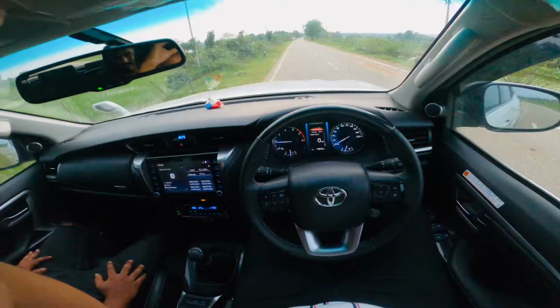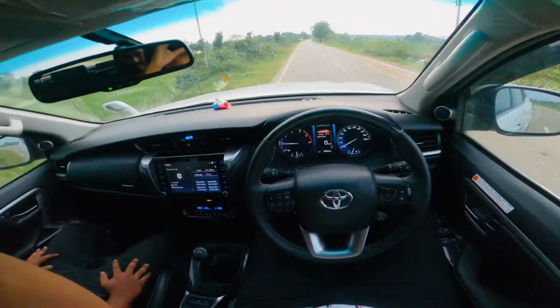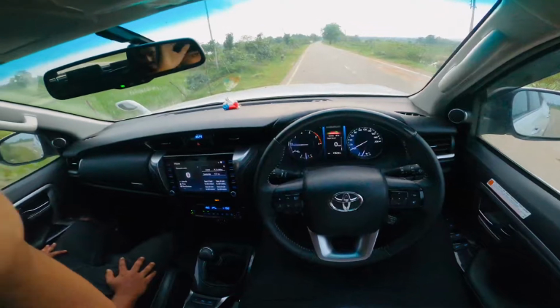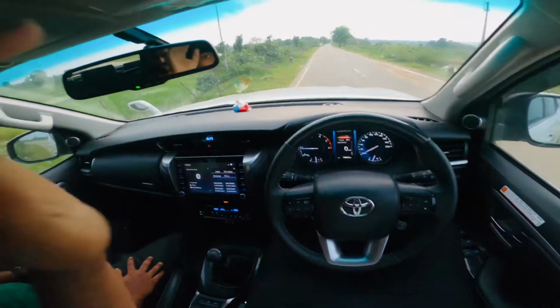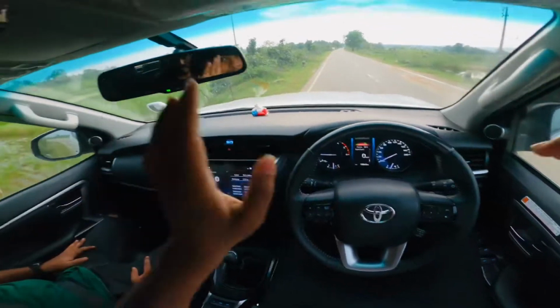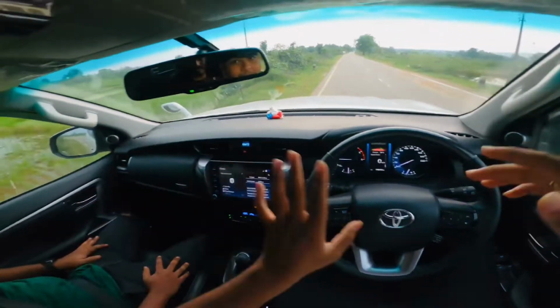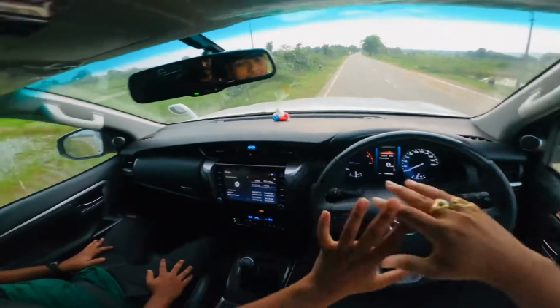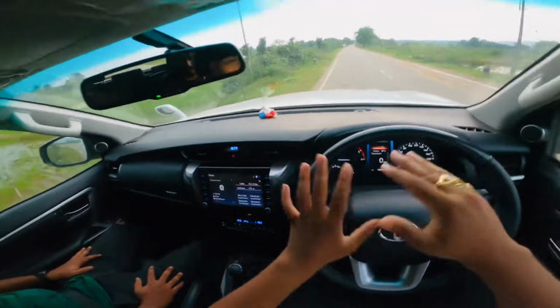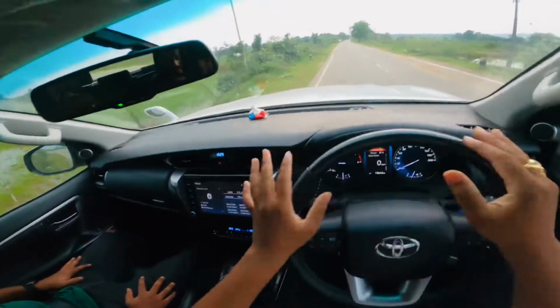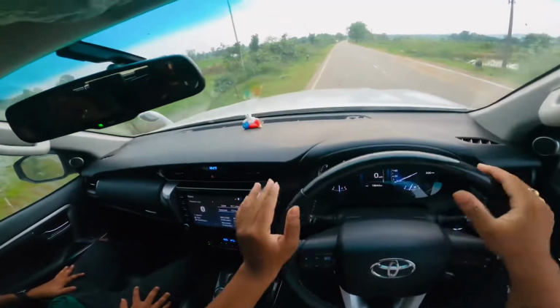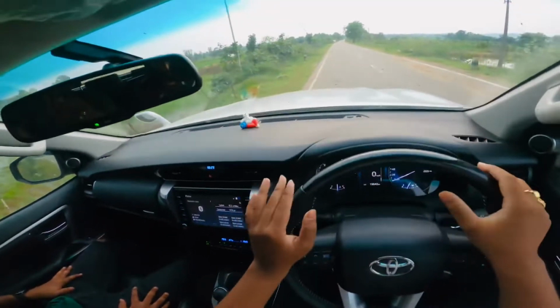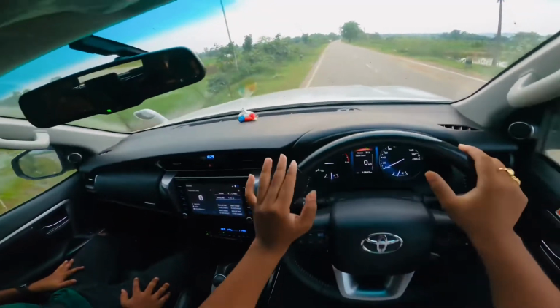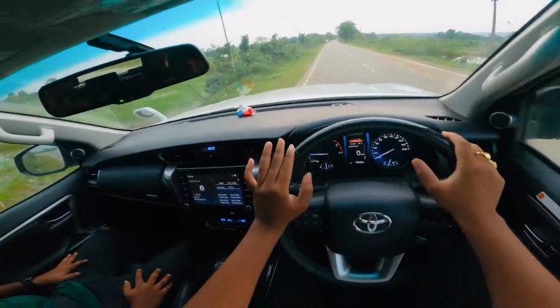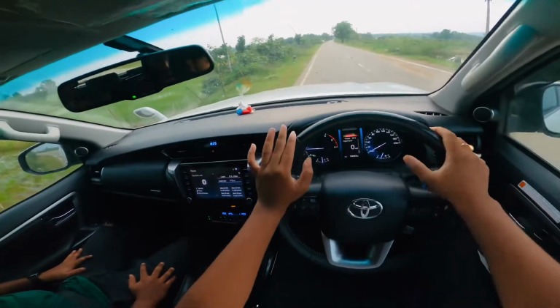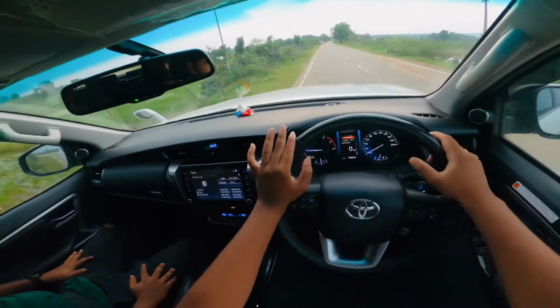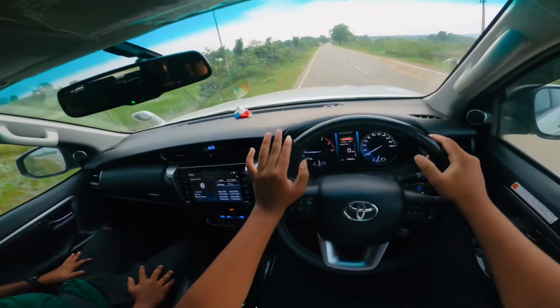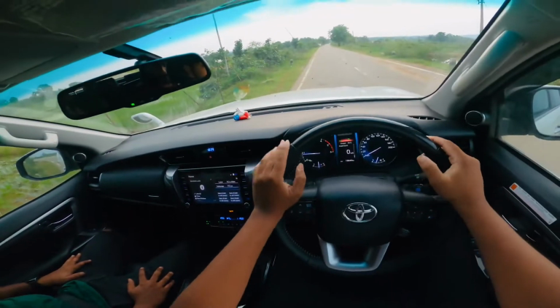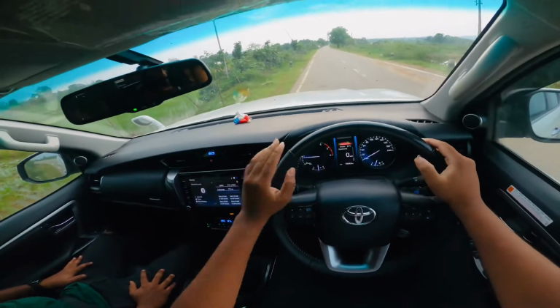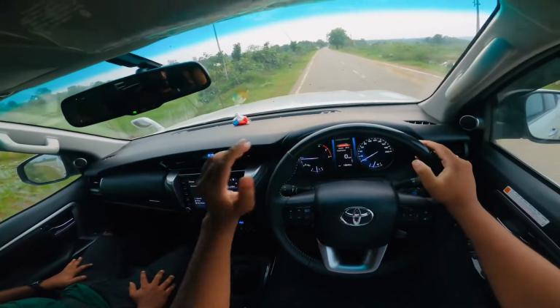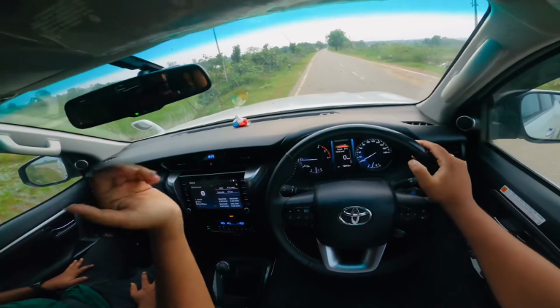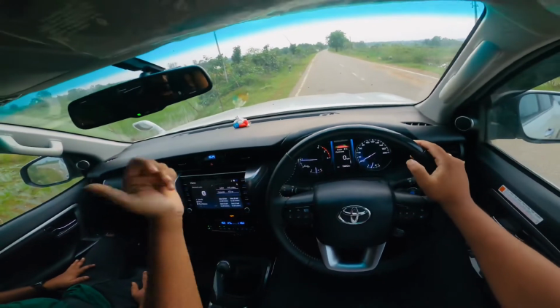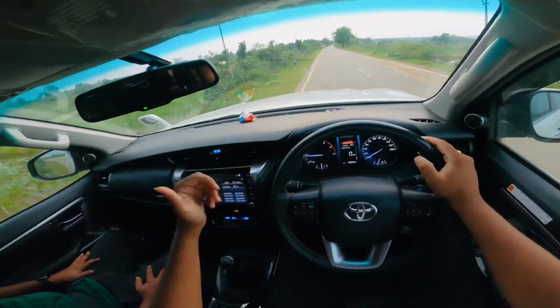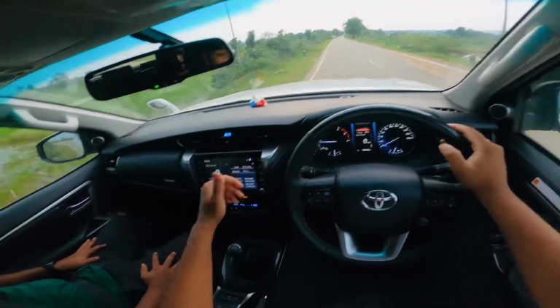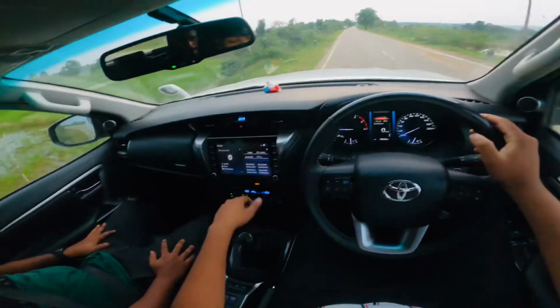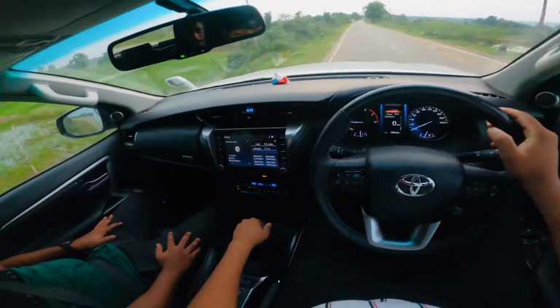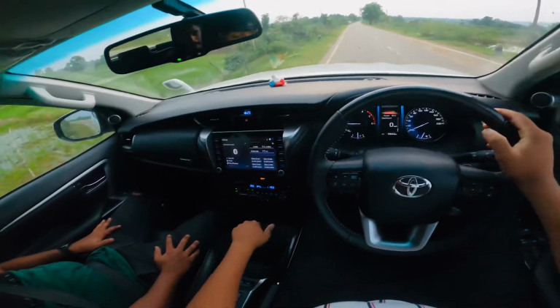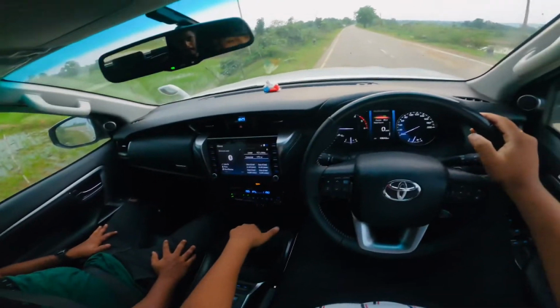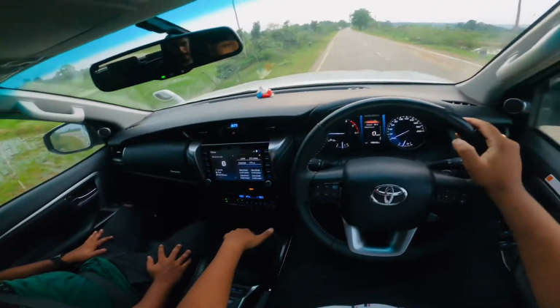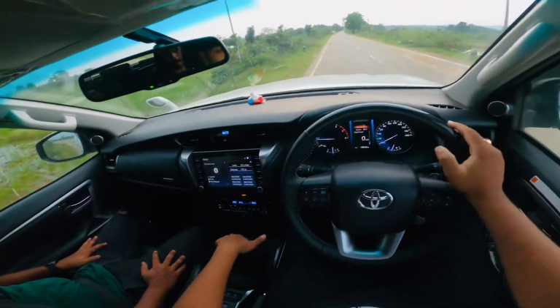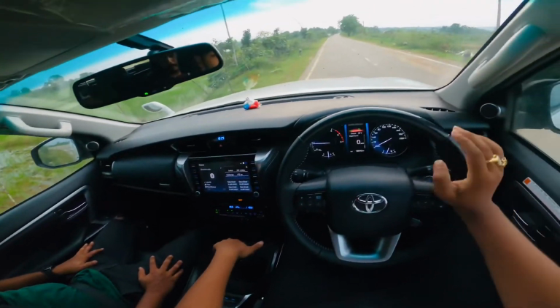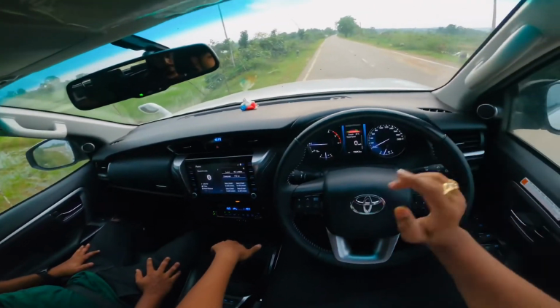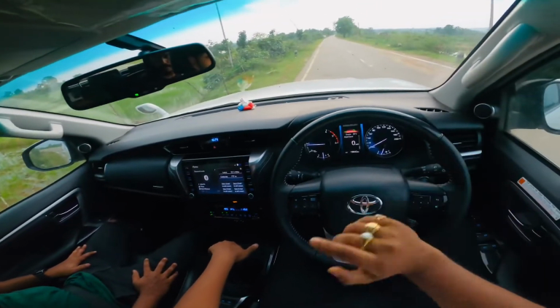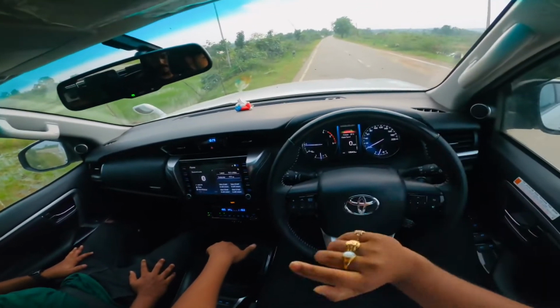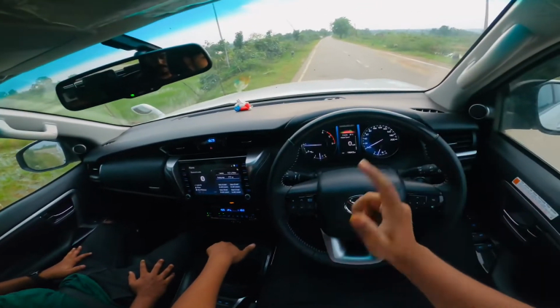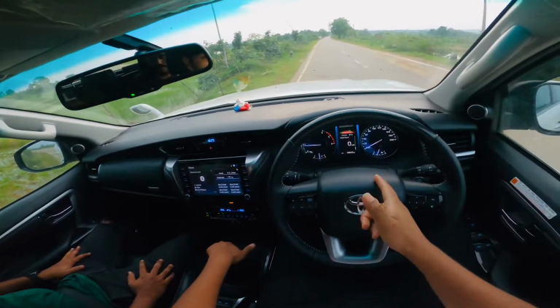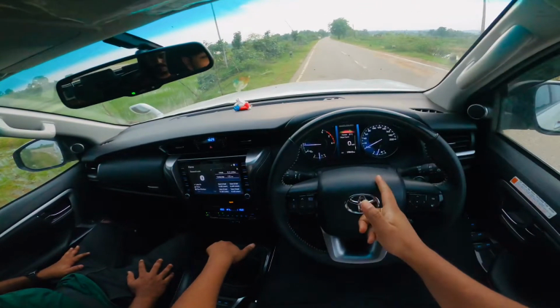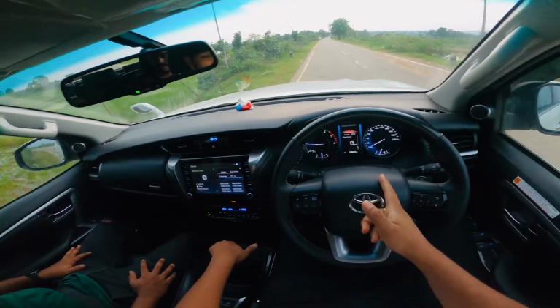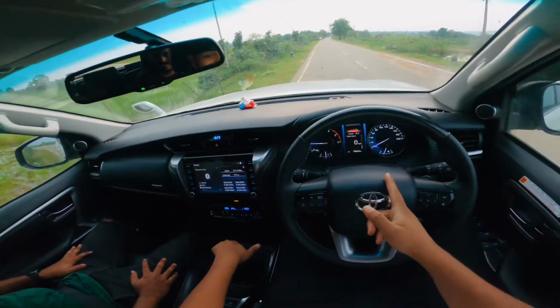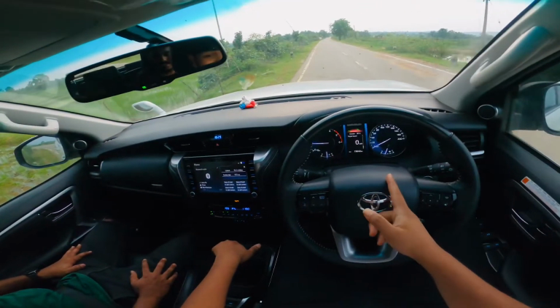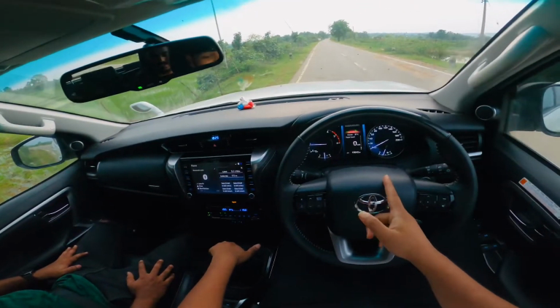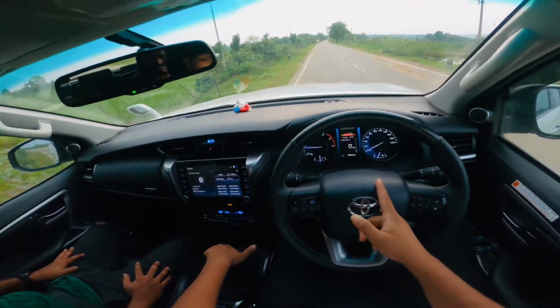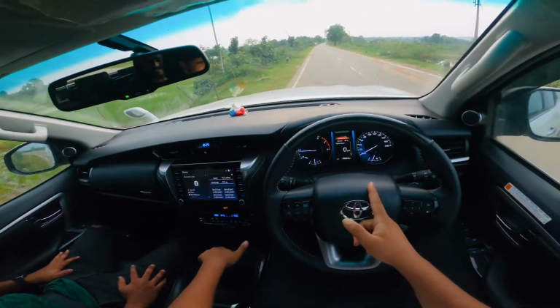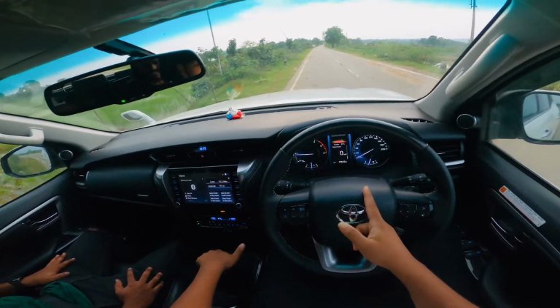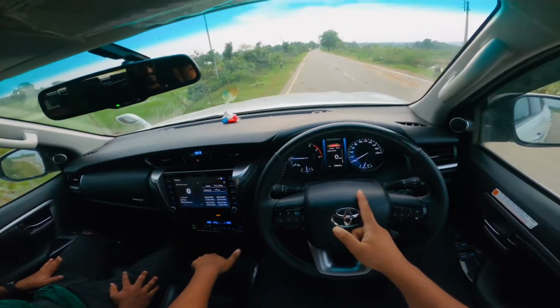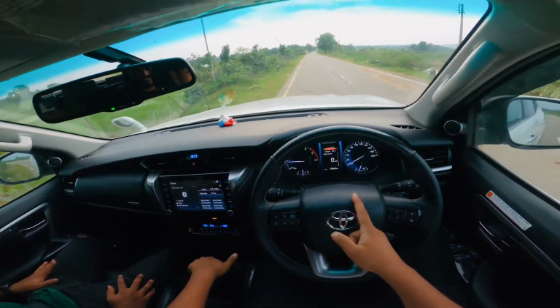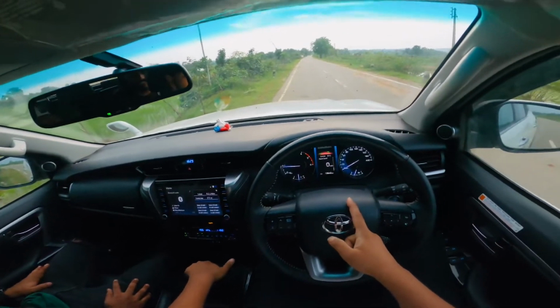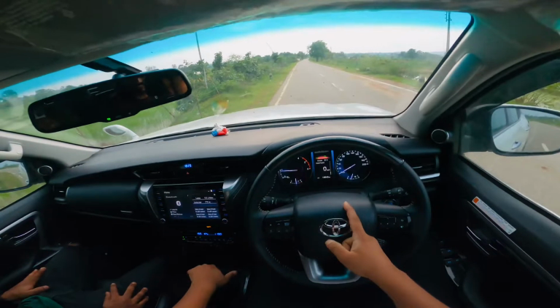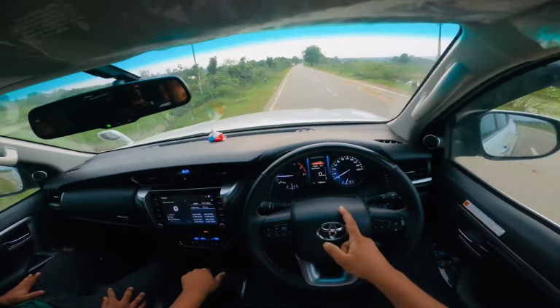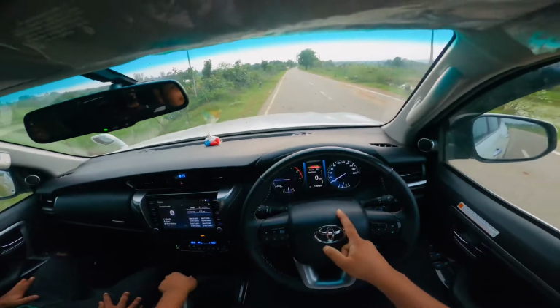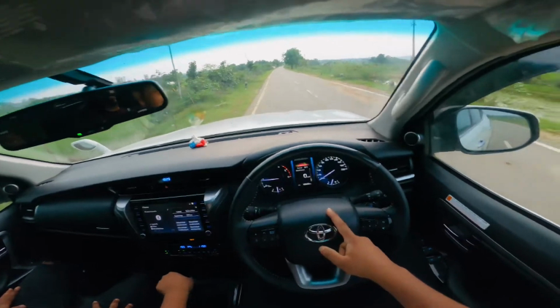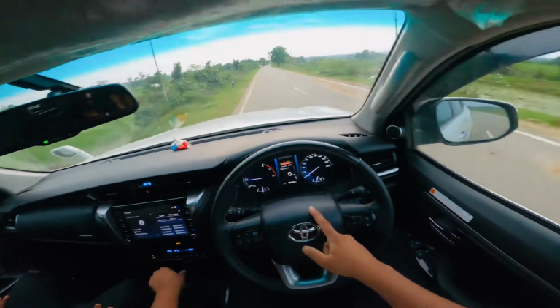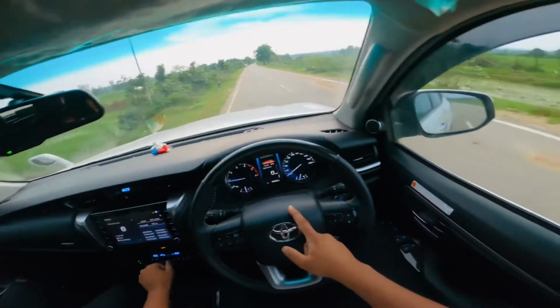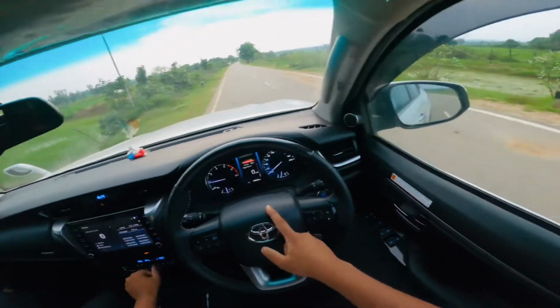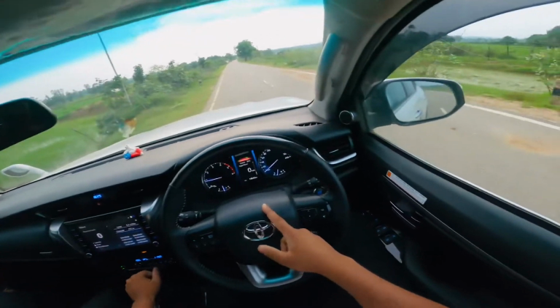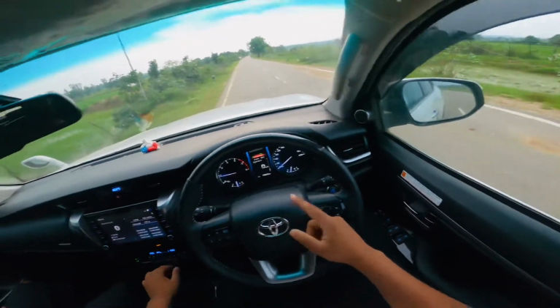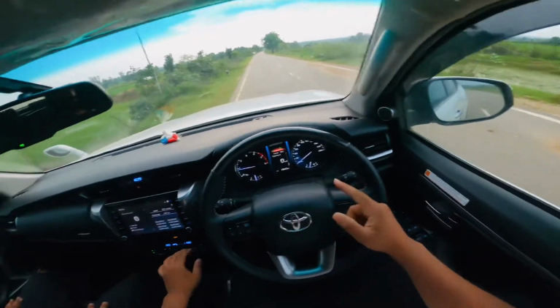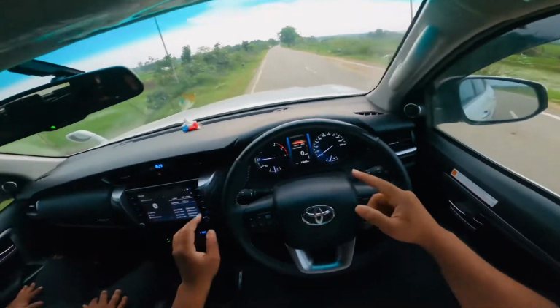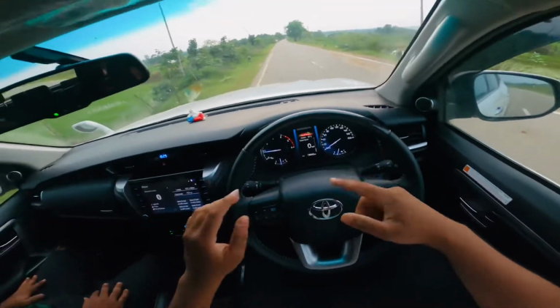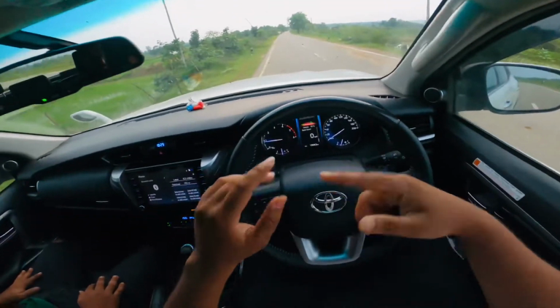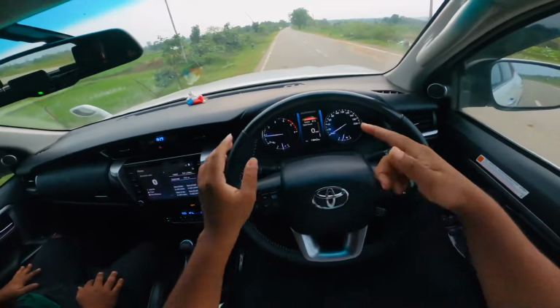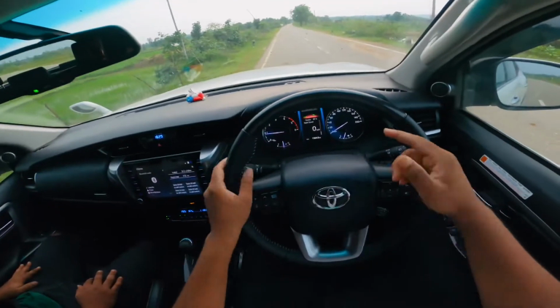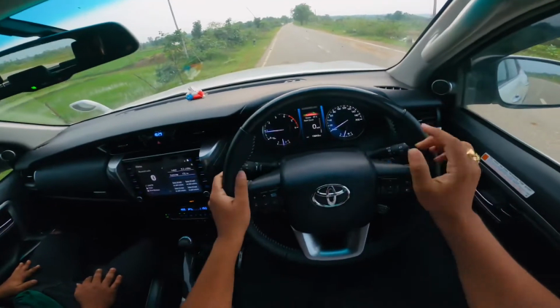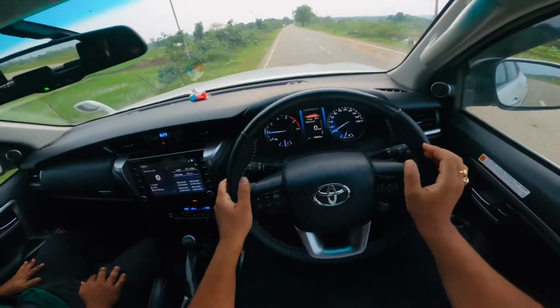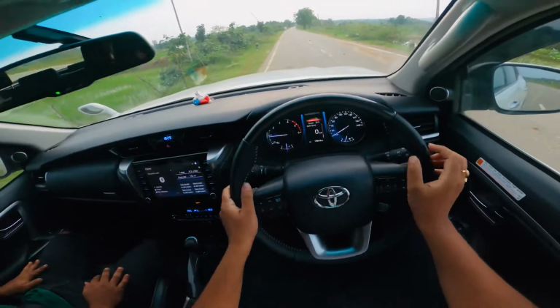So guys, now let's go to the left side of the car. It was a little busy road. Now let's start in the first gear and see how long it takes to reach 100.